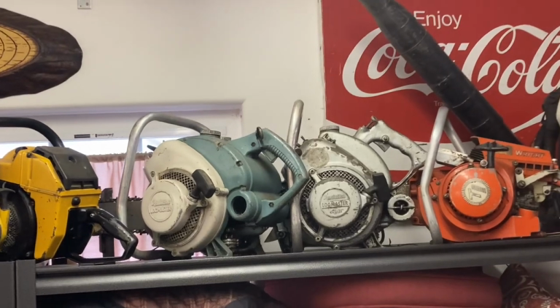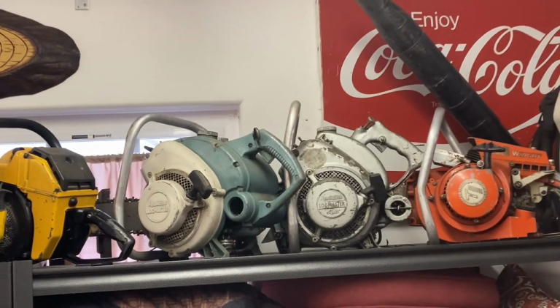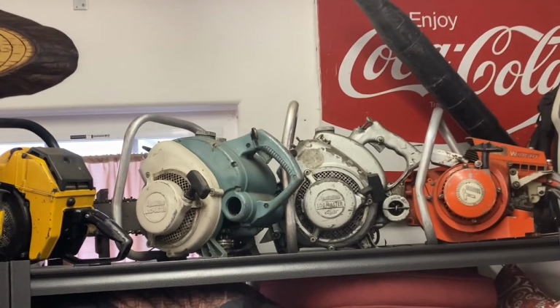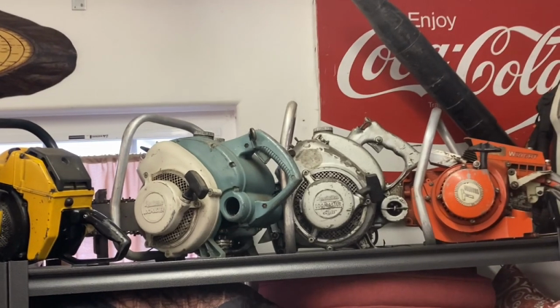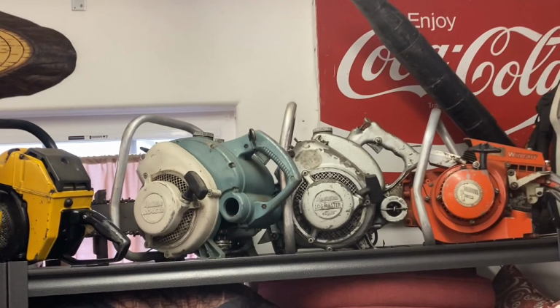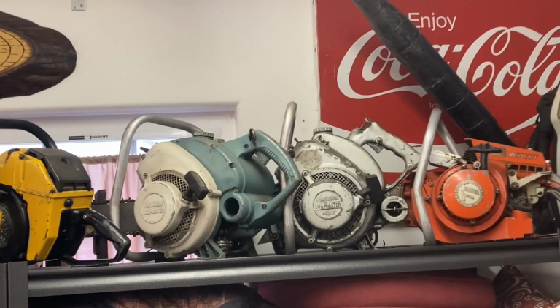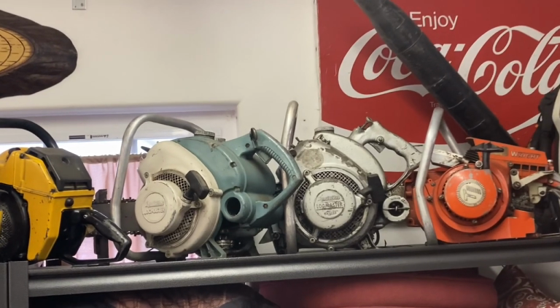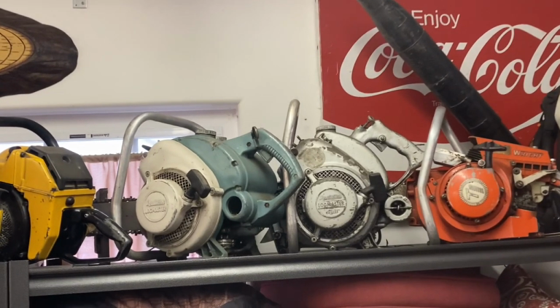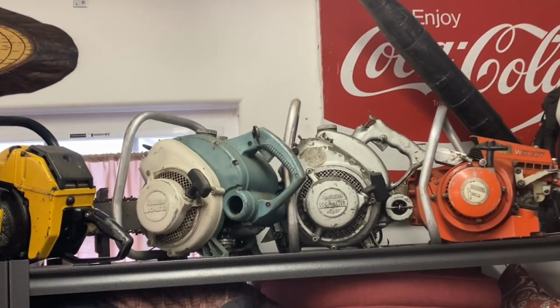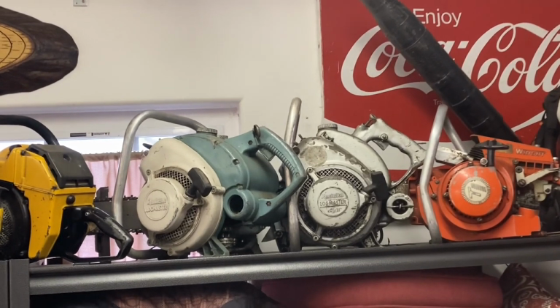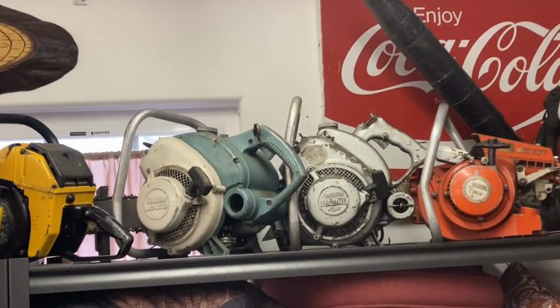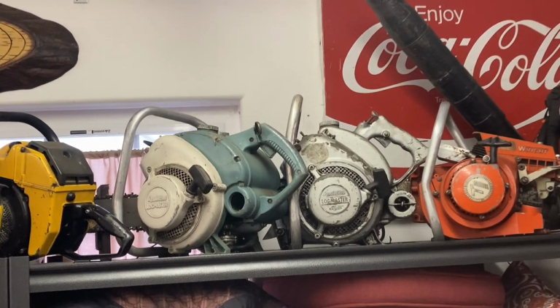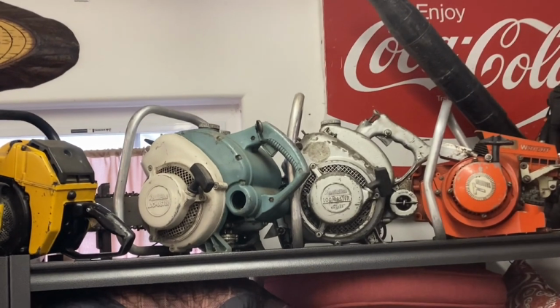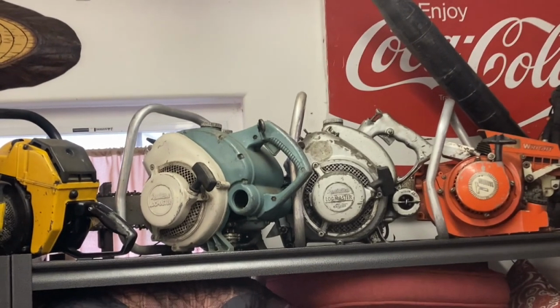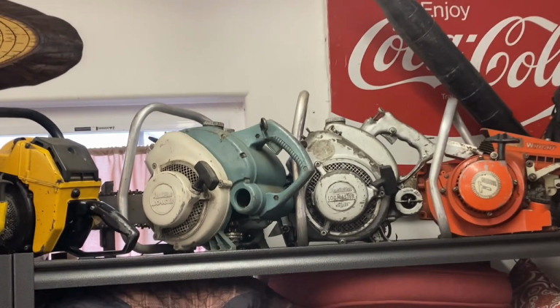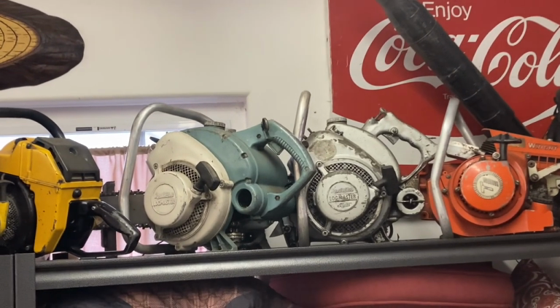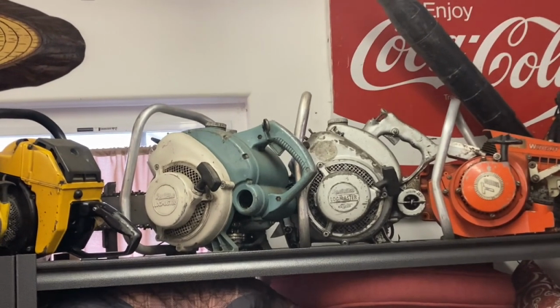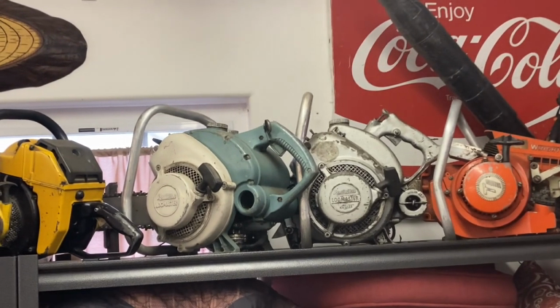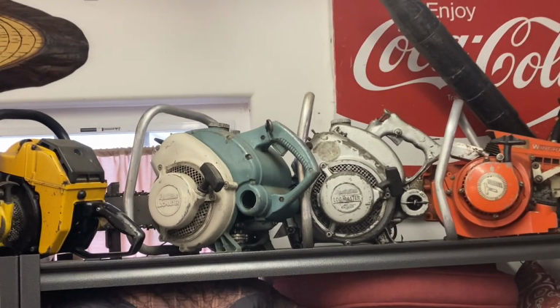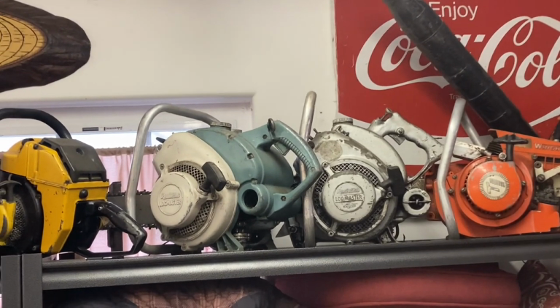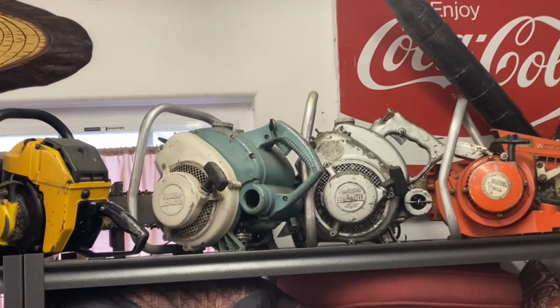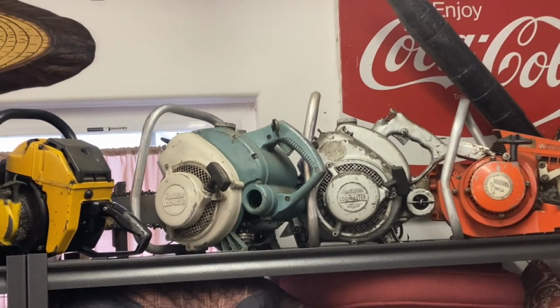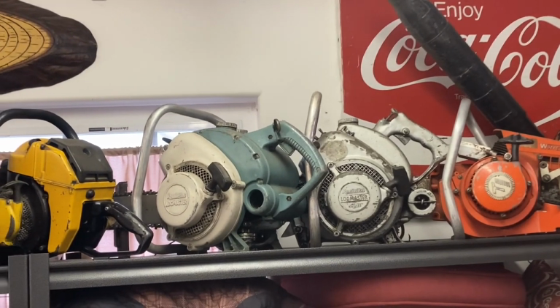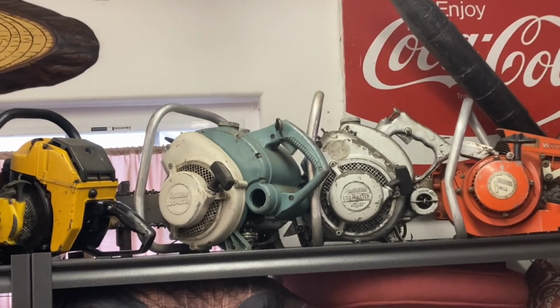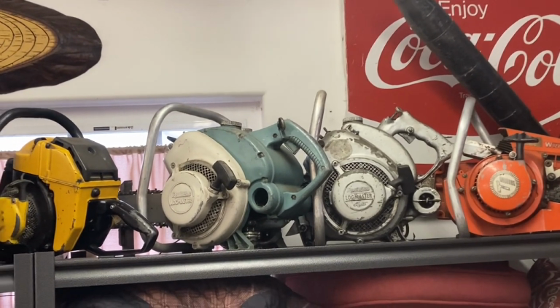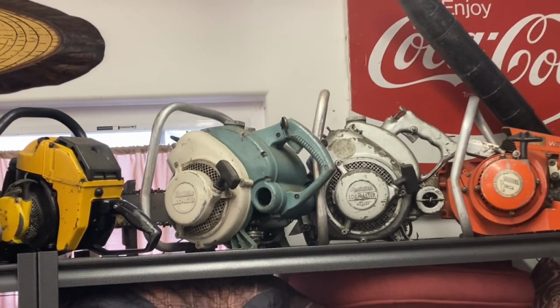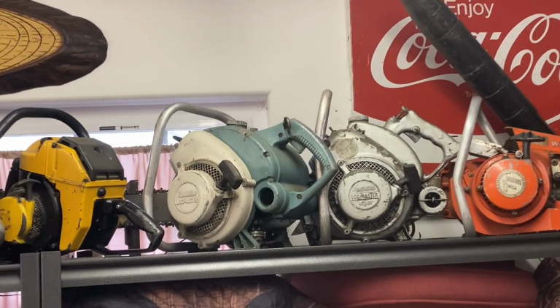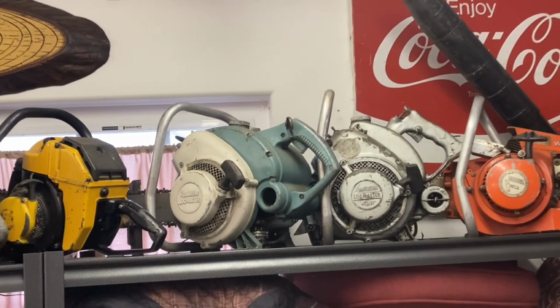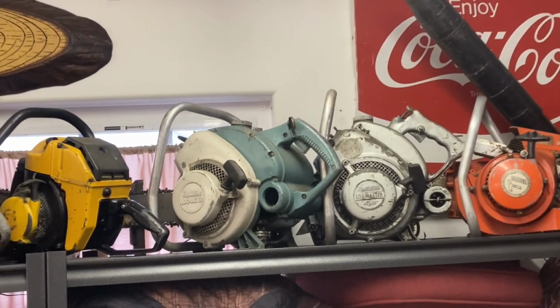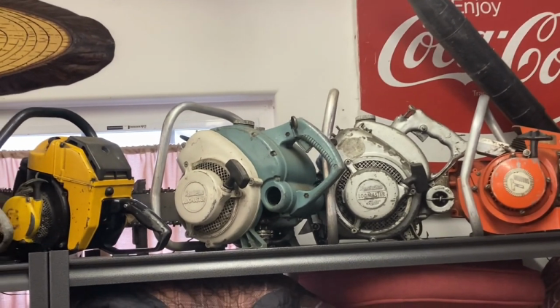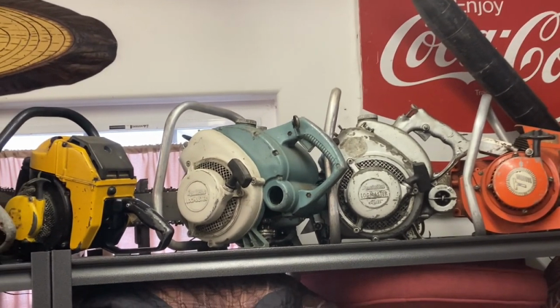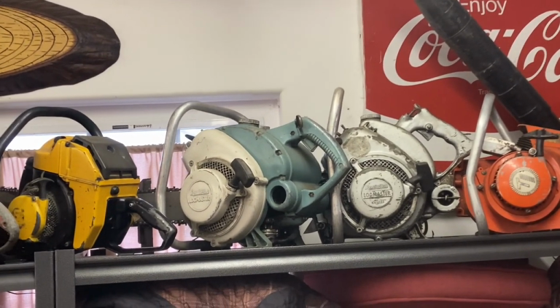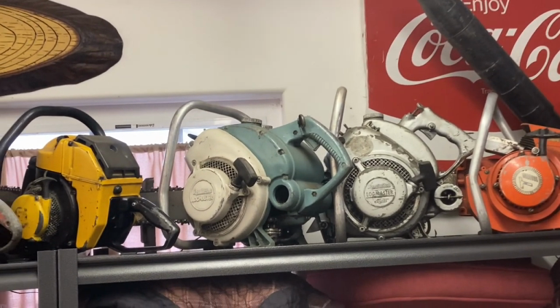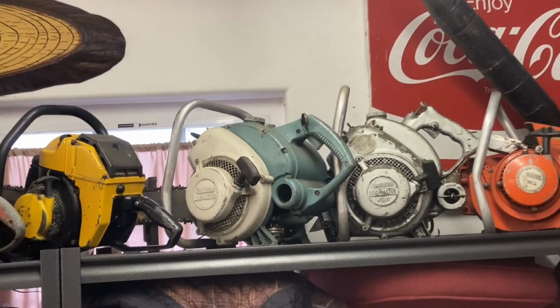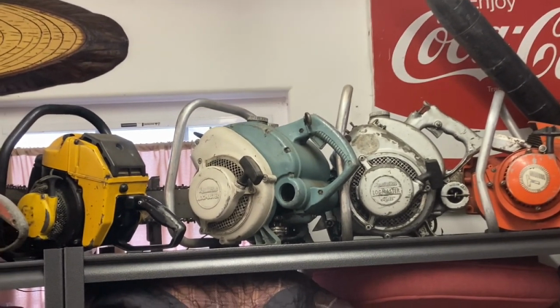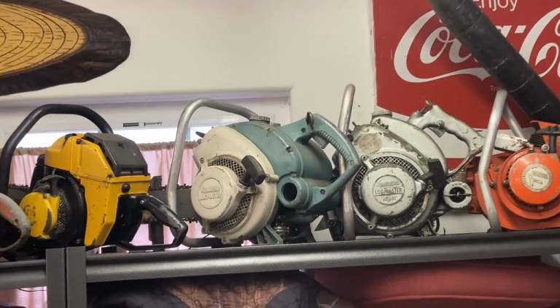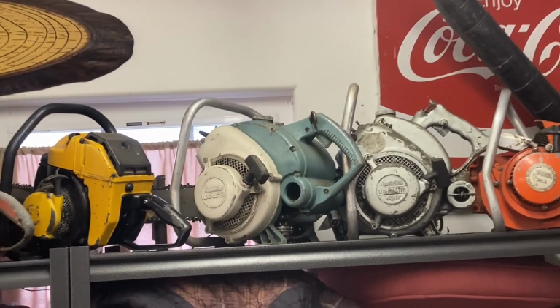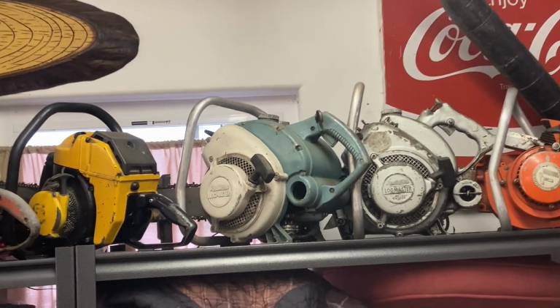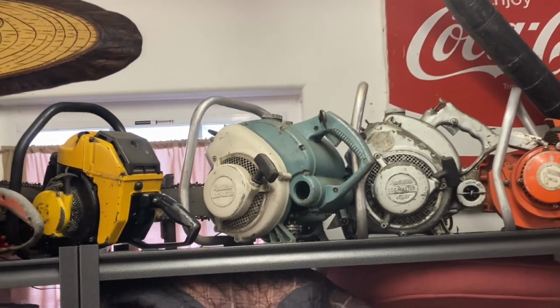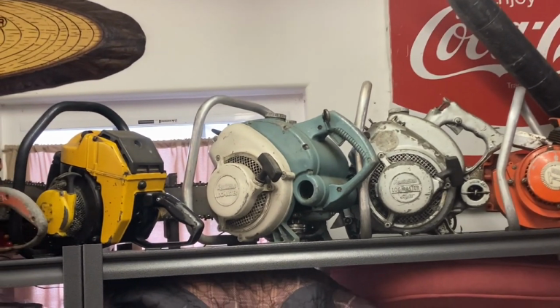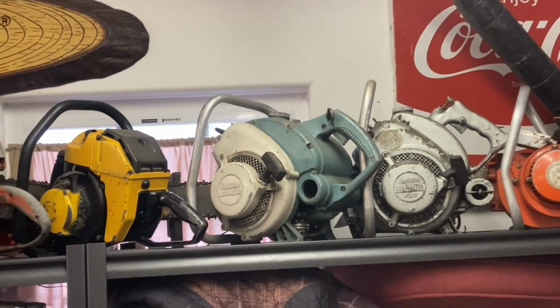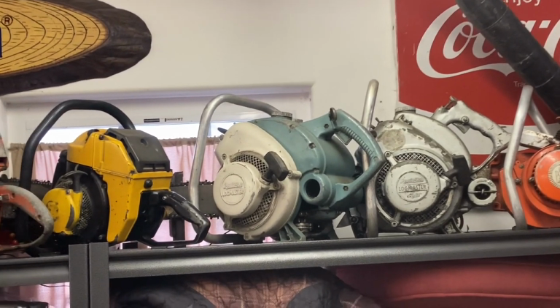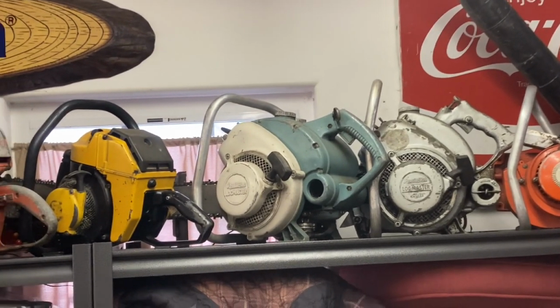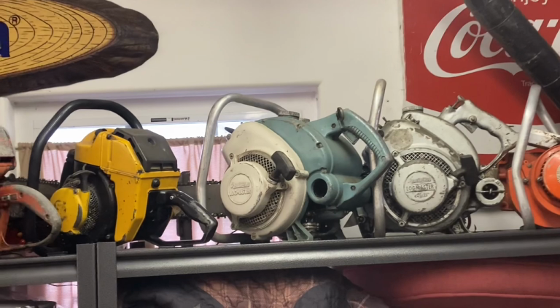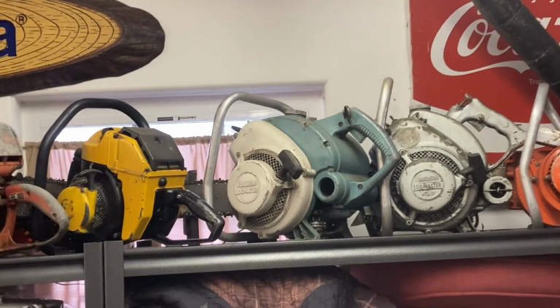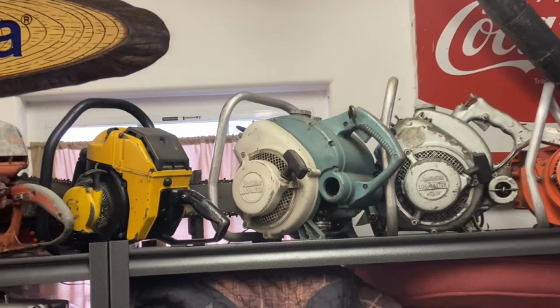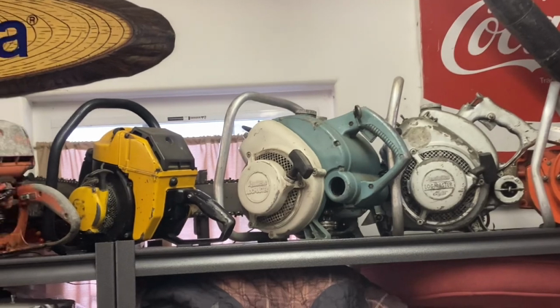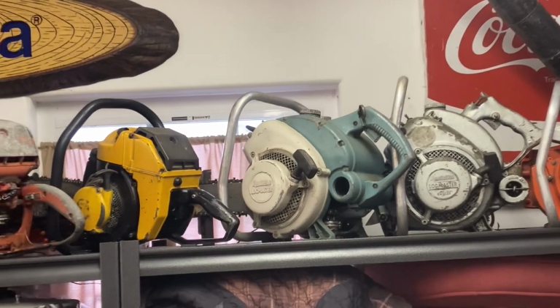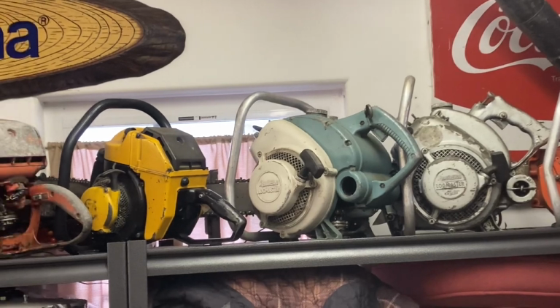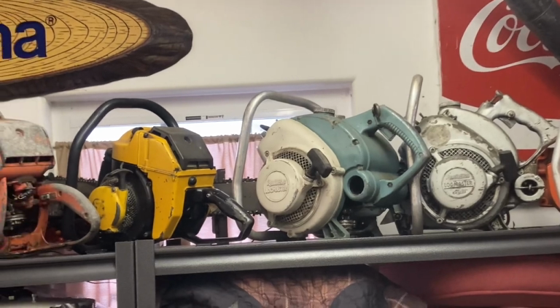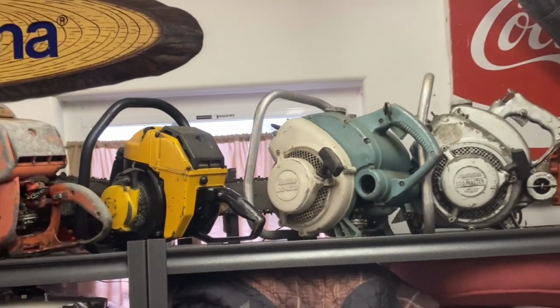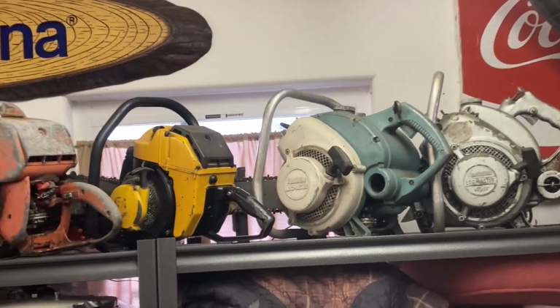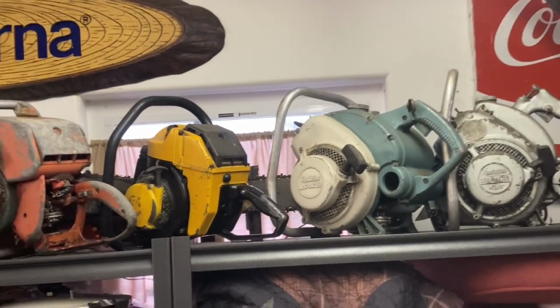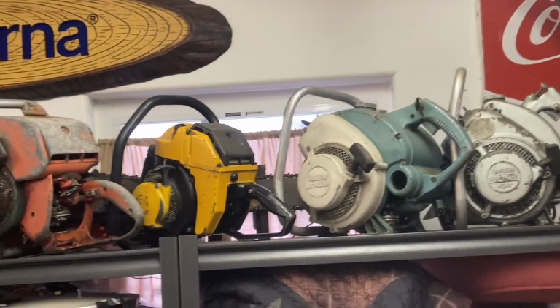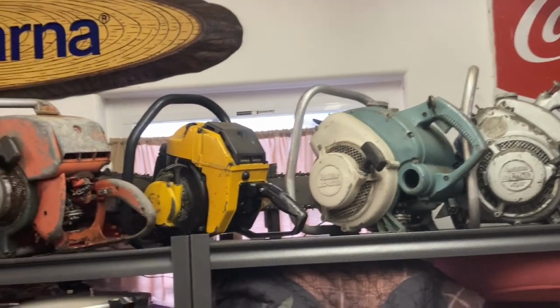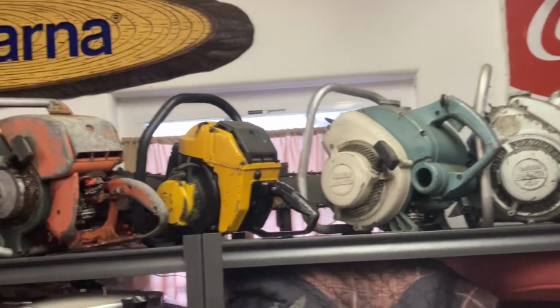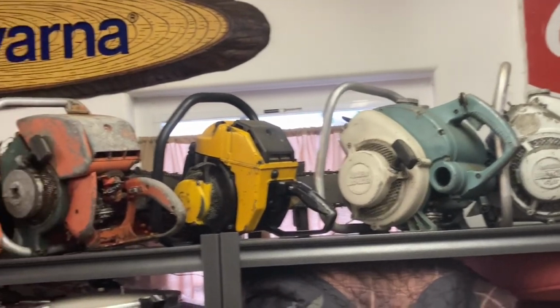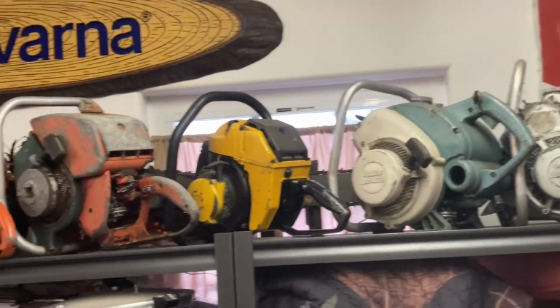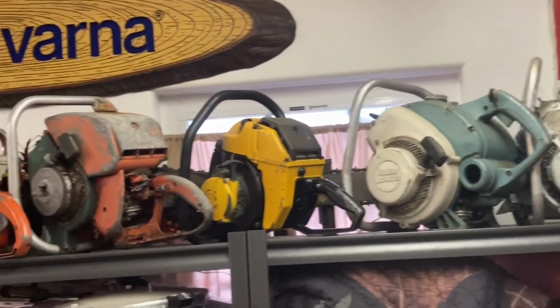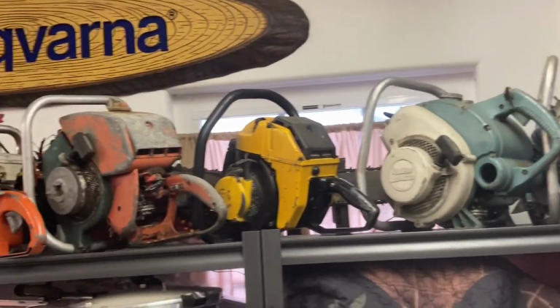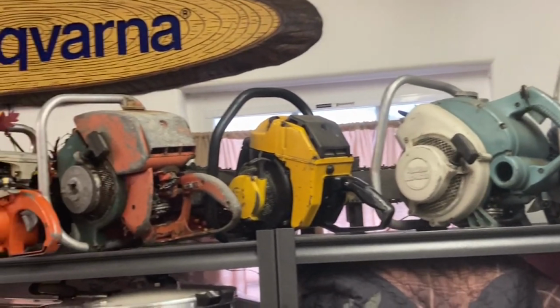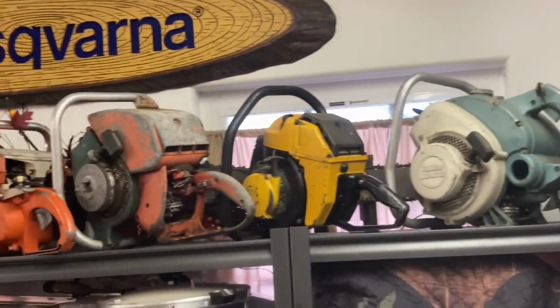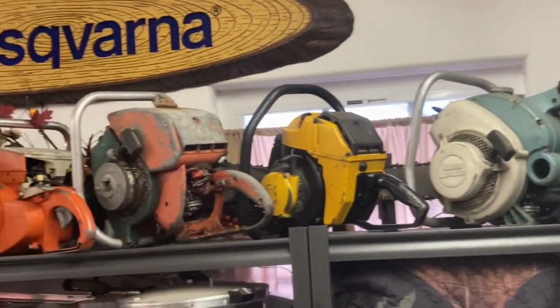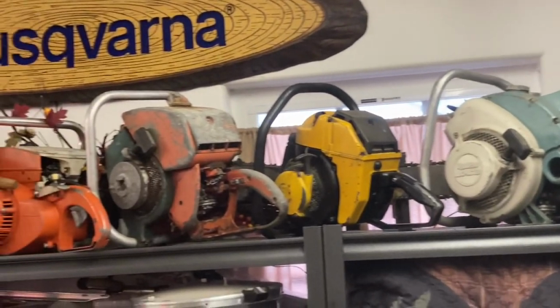Hey everyone, welcome to West Coast Muscle Saws. I'm shooting this video from my studio here in the Pacific Northwest at the Cedar Creek Cabin.